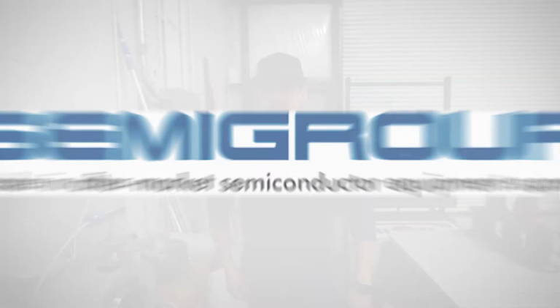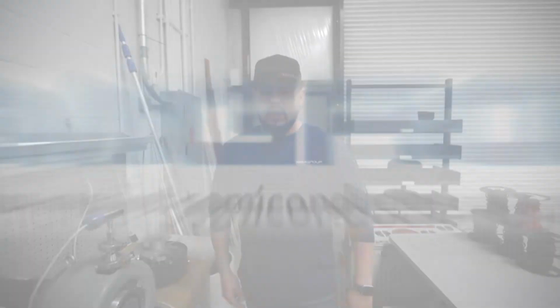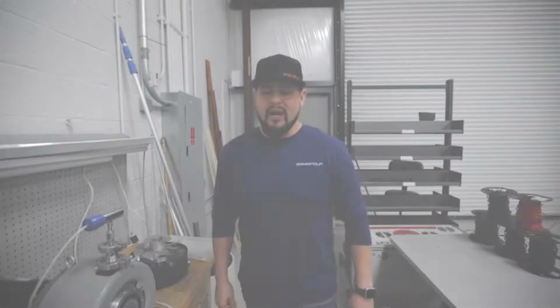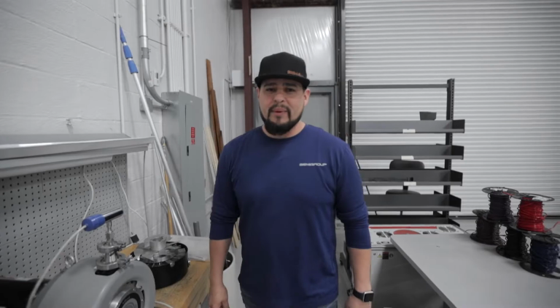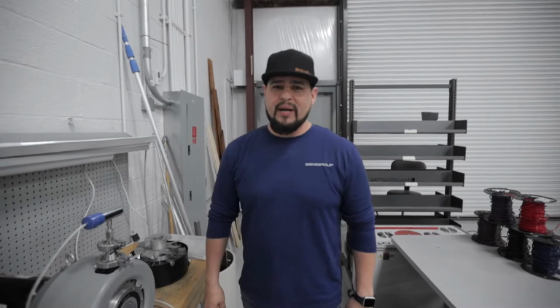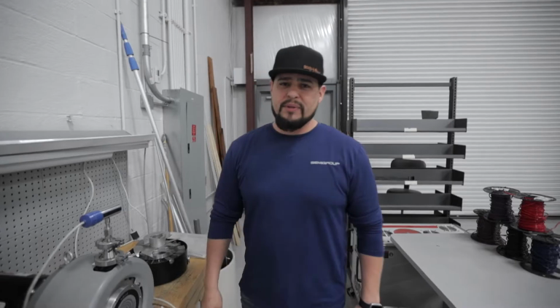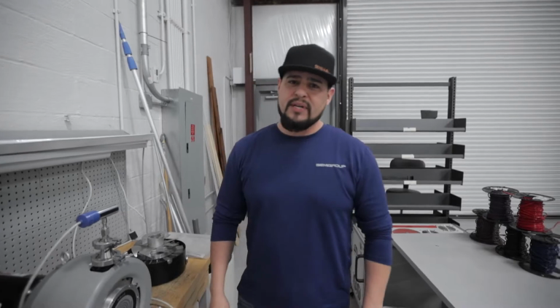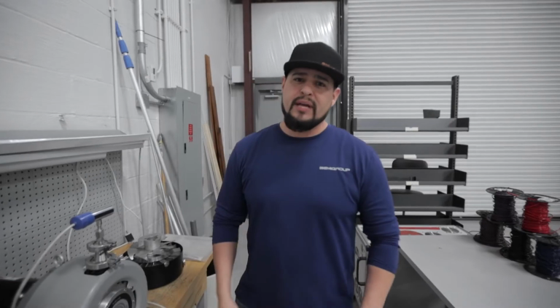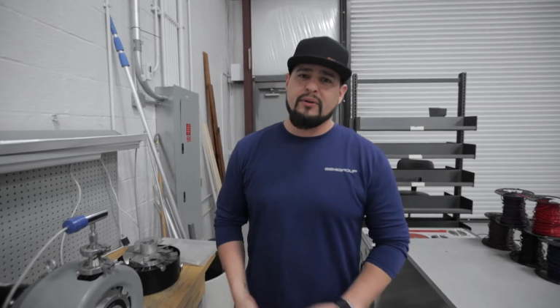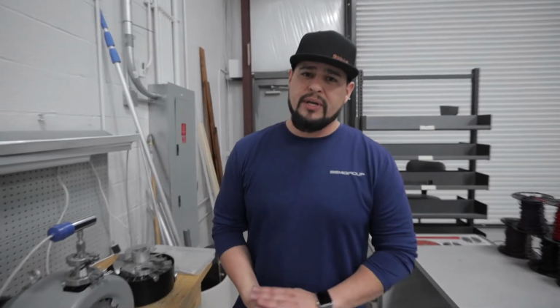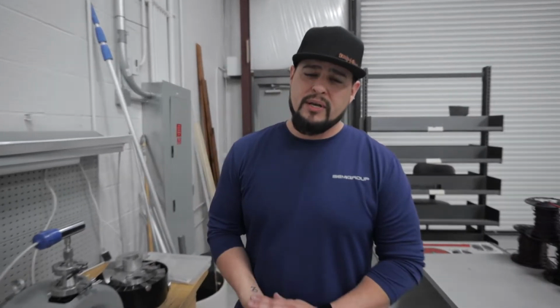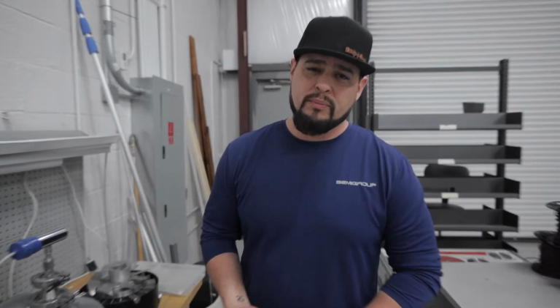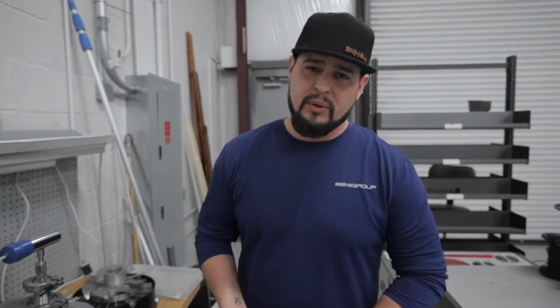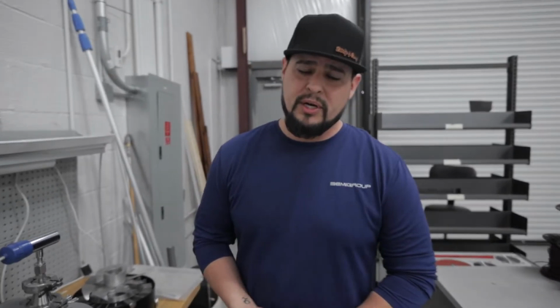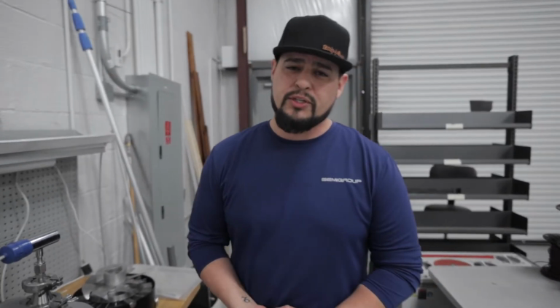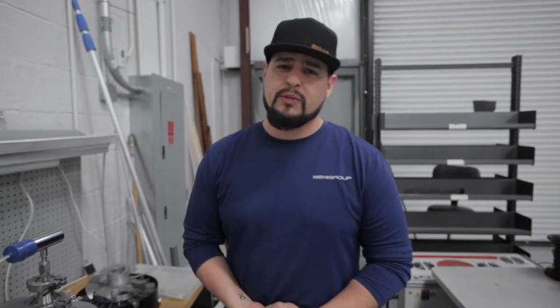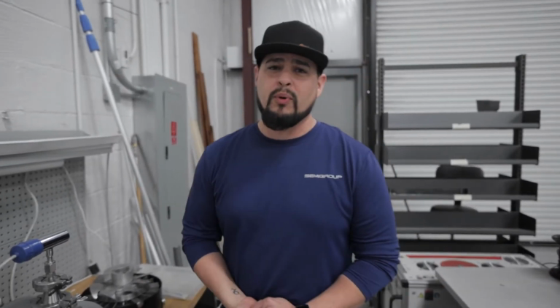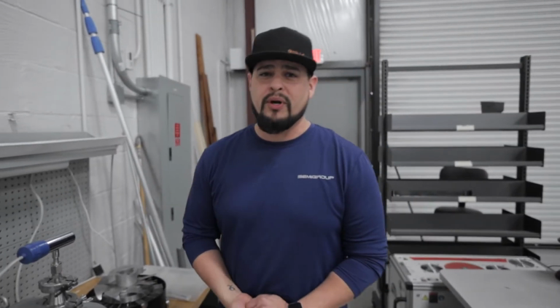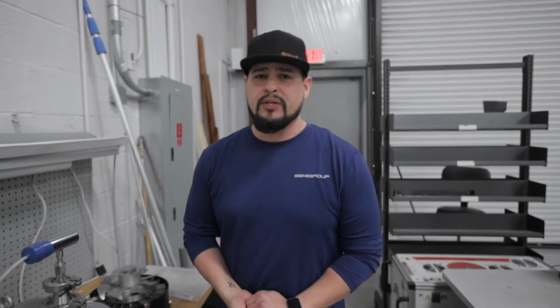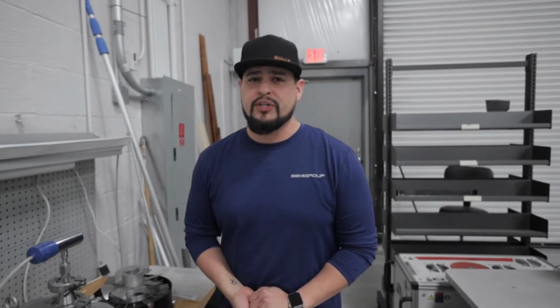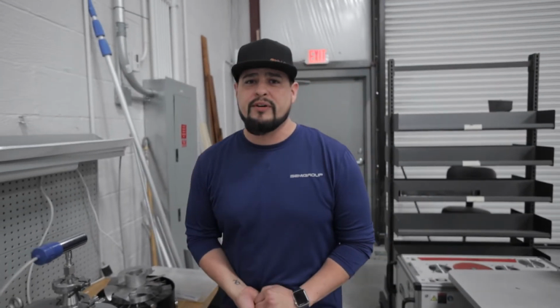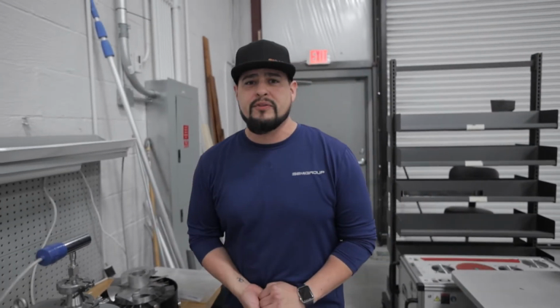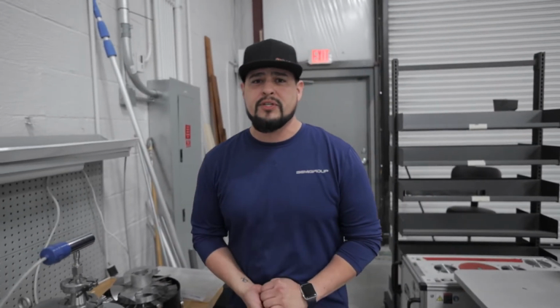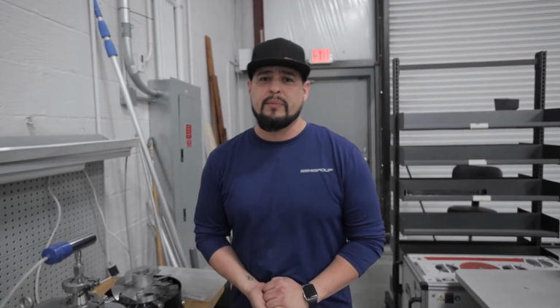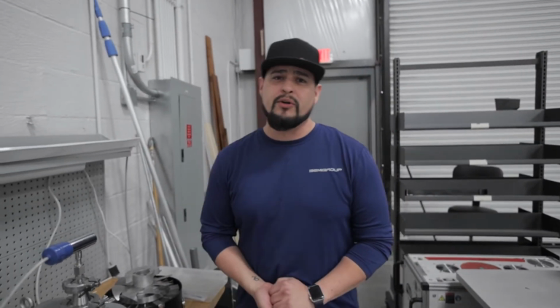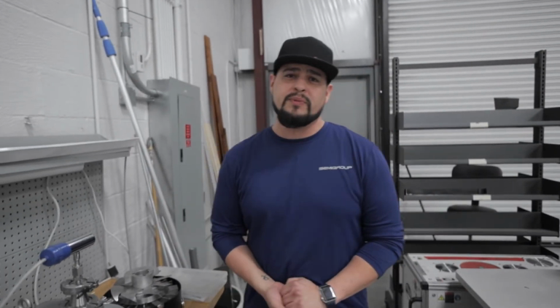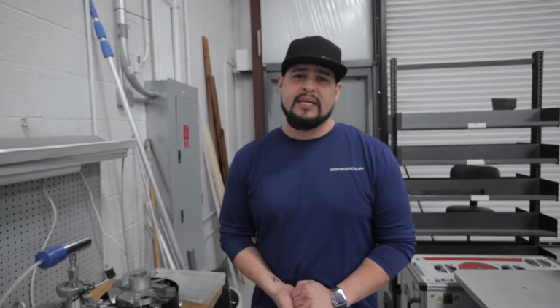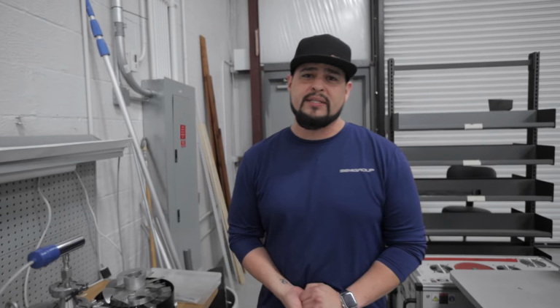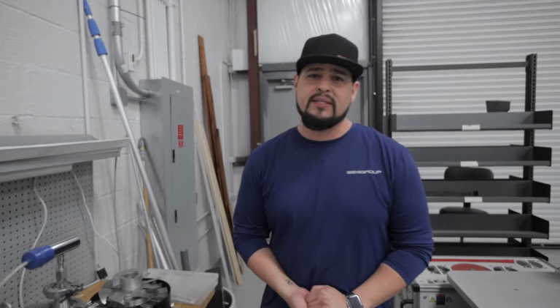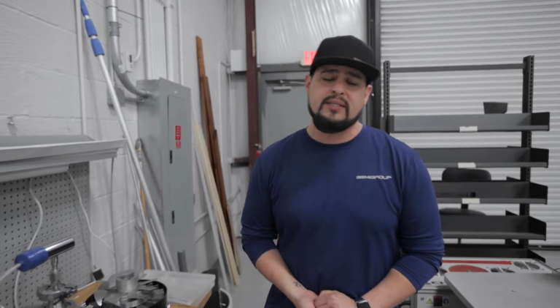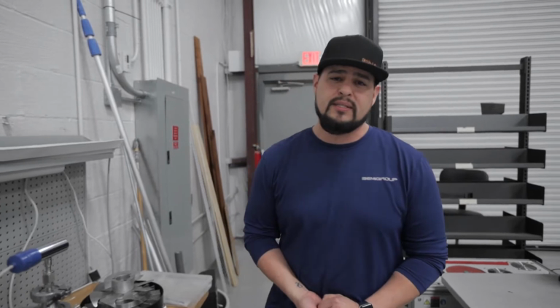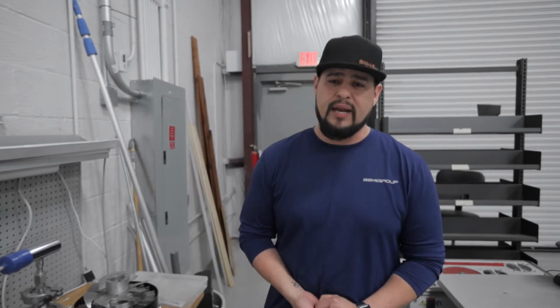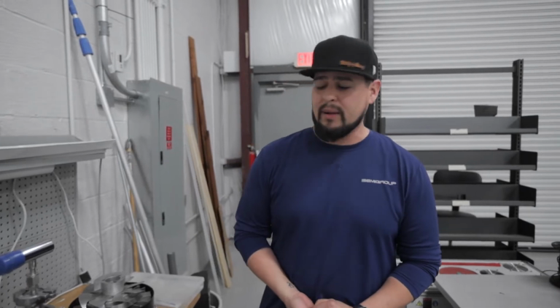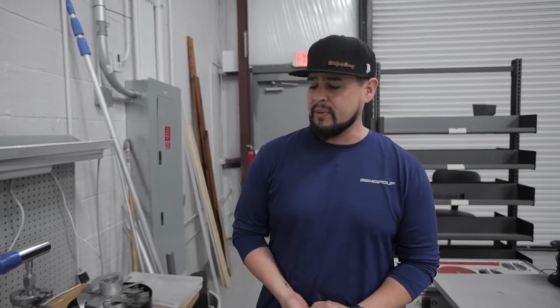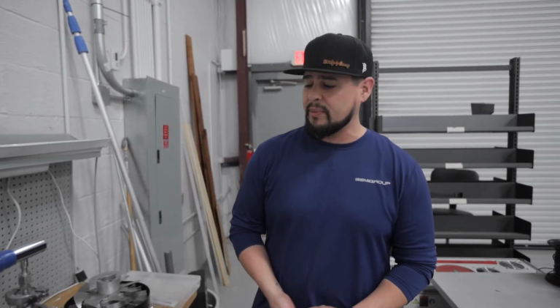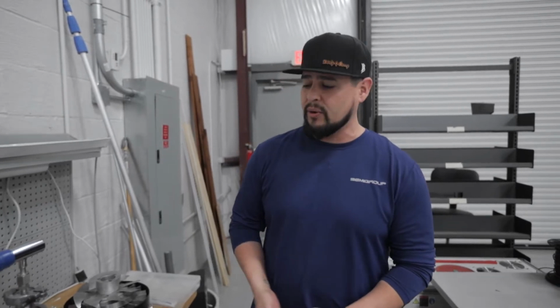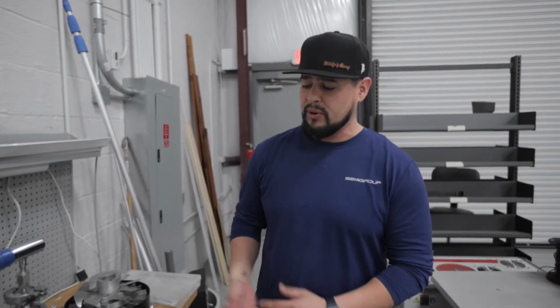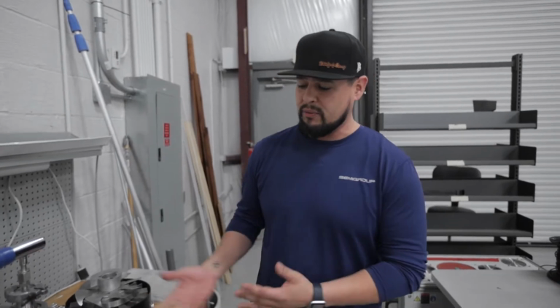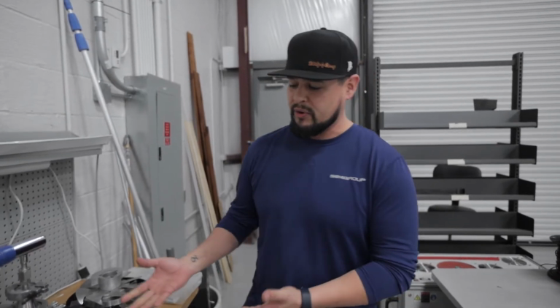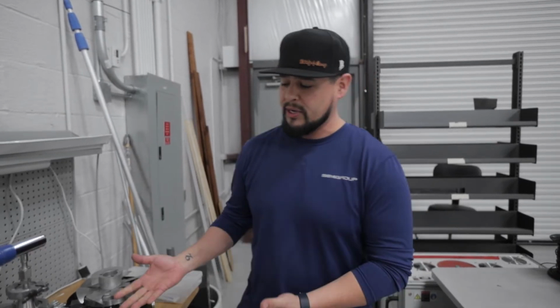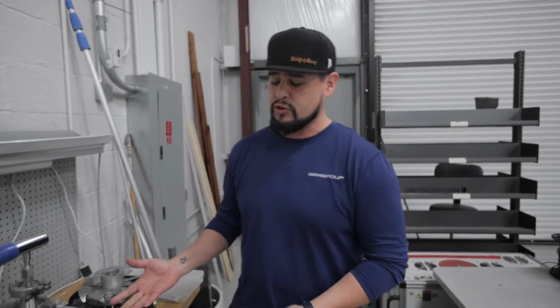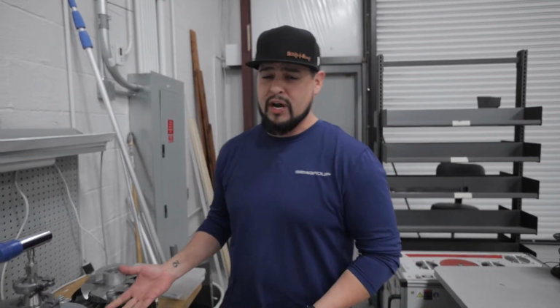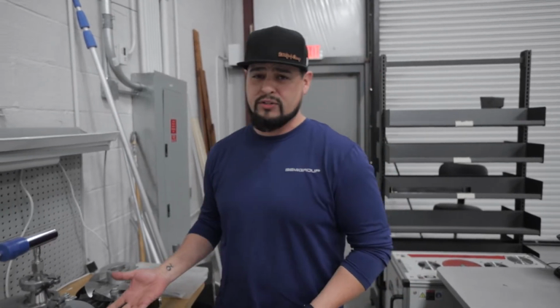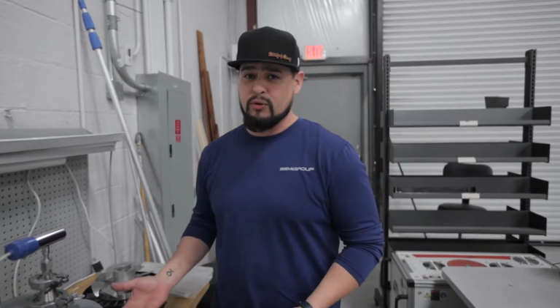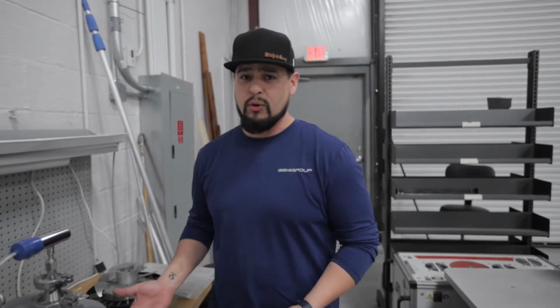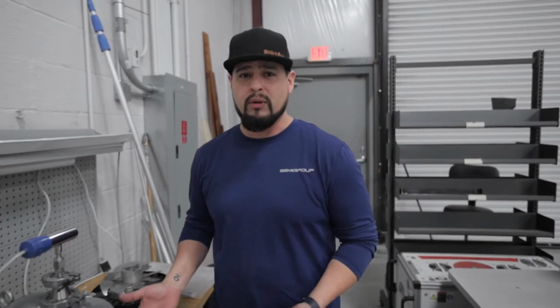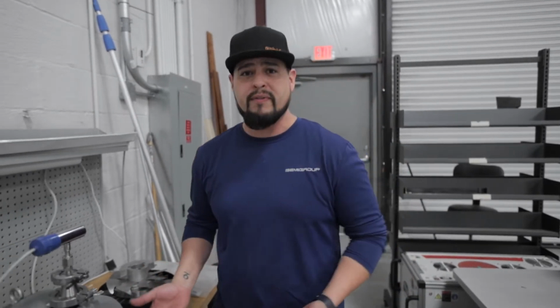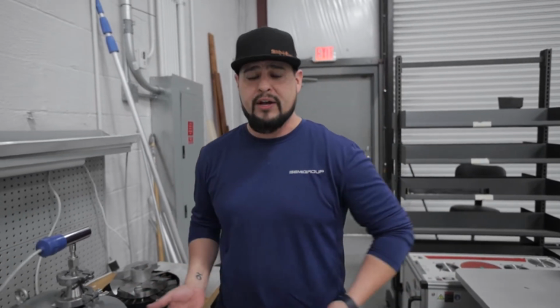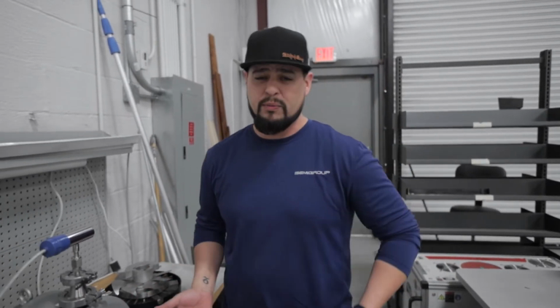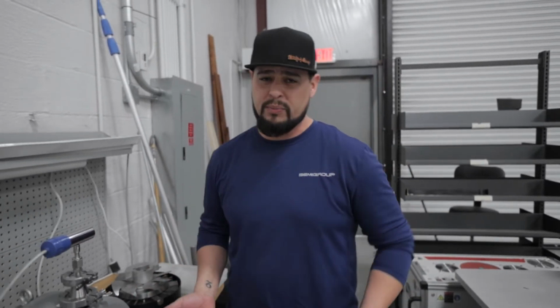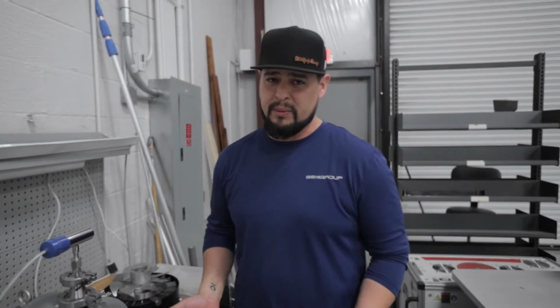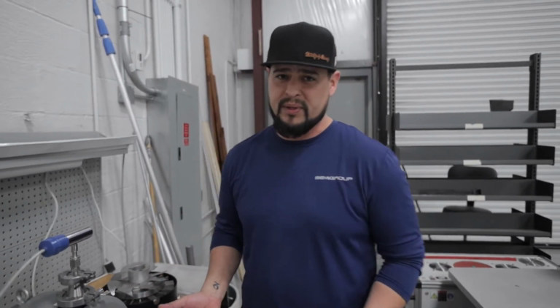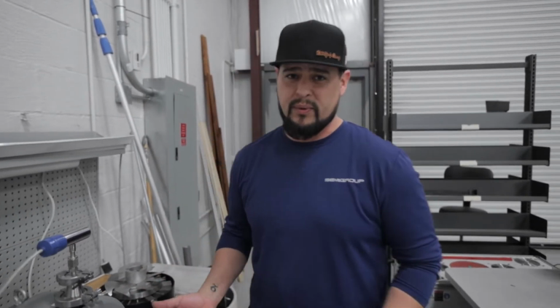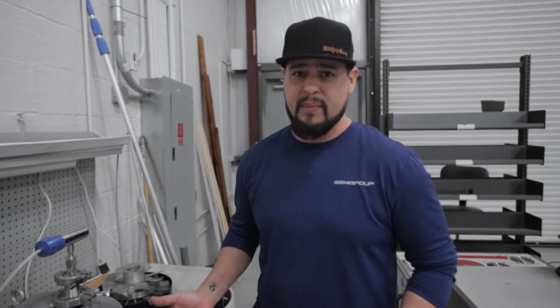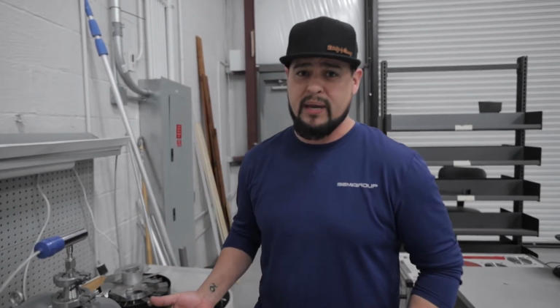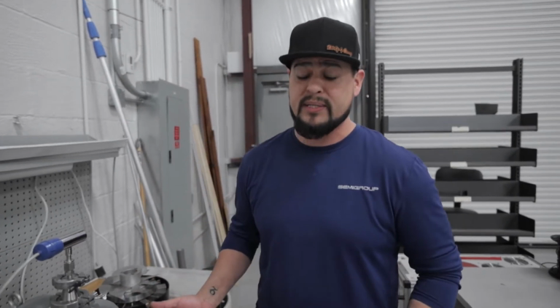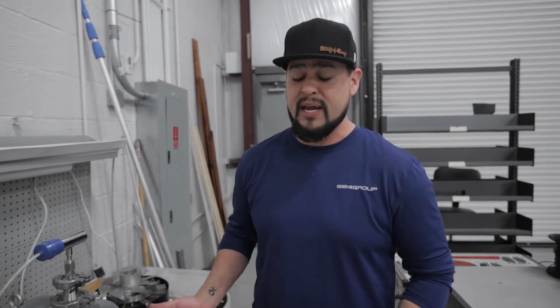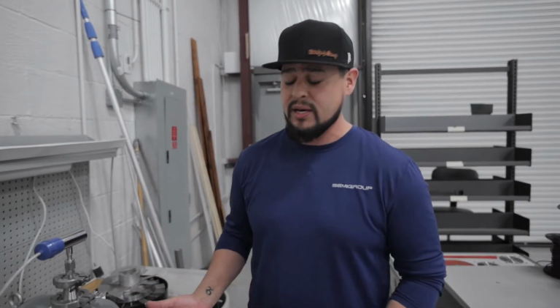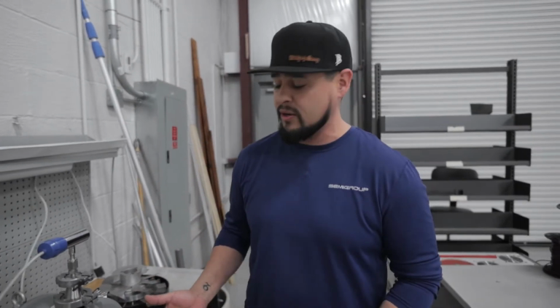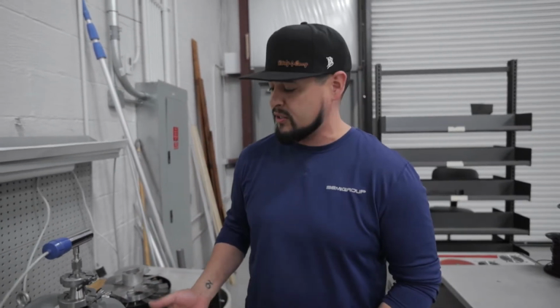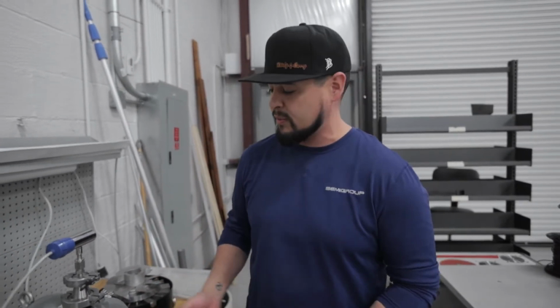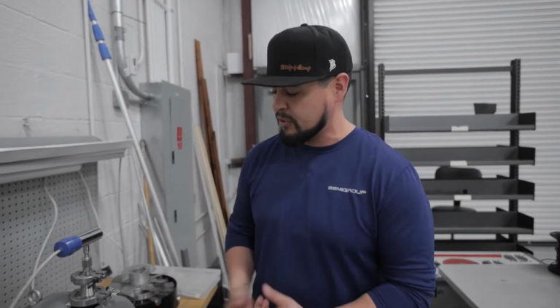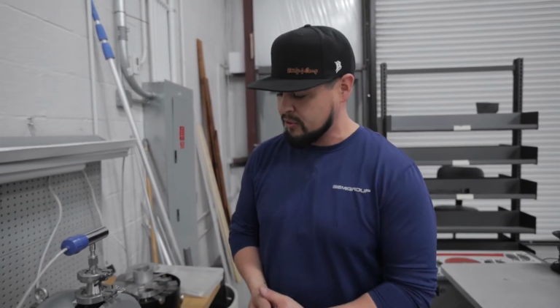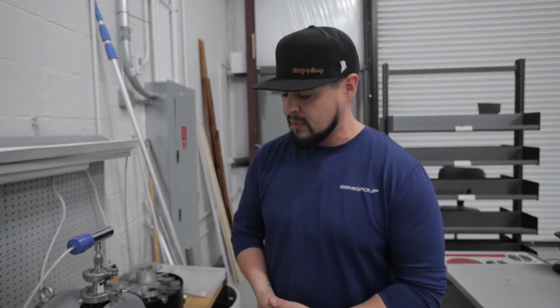Hi, my name is Nate Olguin, Production Support Engineer for Semigroup Texas. Today I'm going to be going over a tri-scroll vacuum pump that we maintain here at Semigroup.